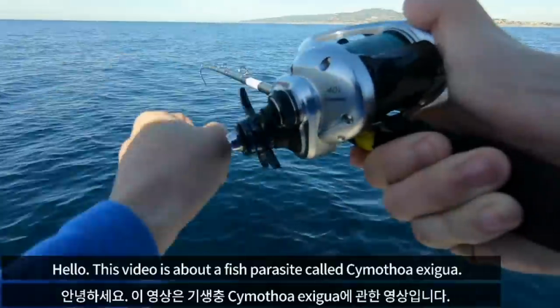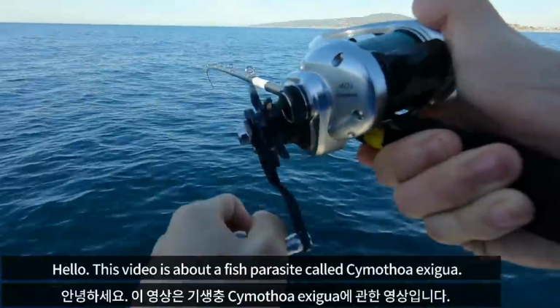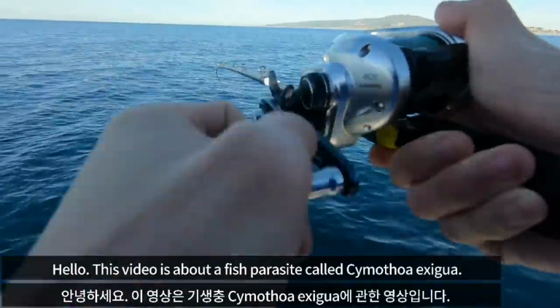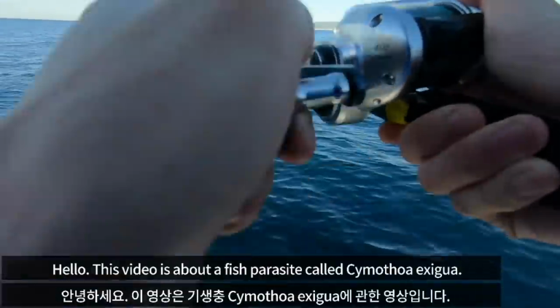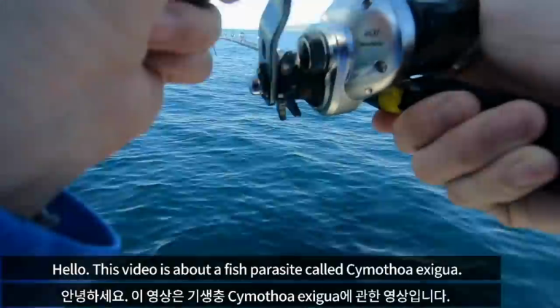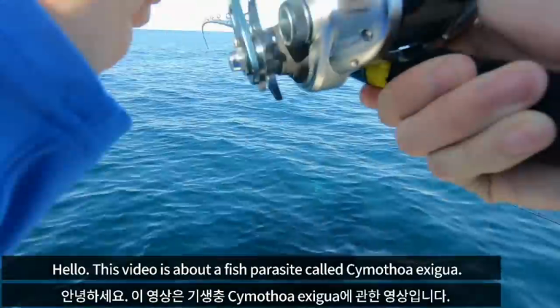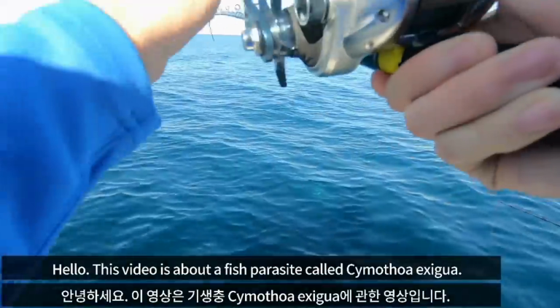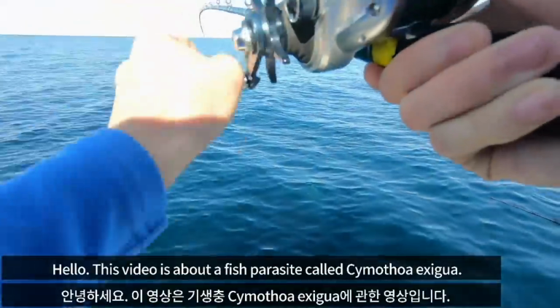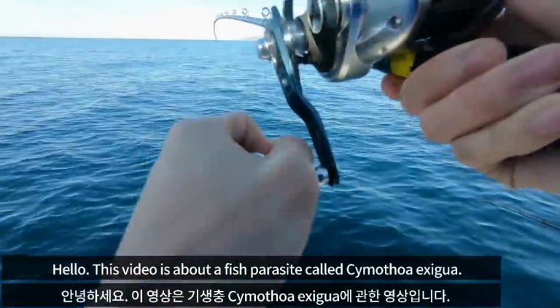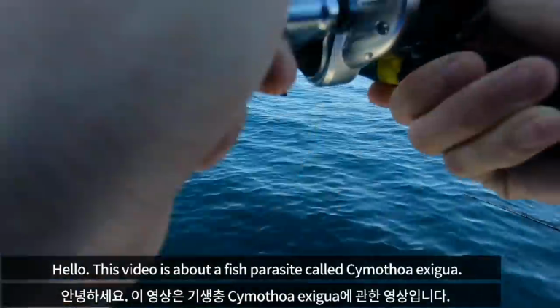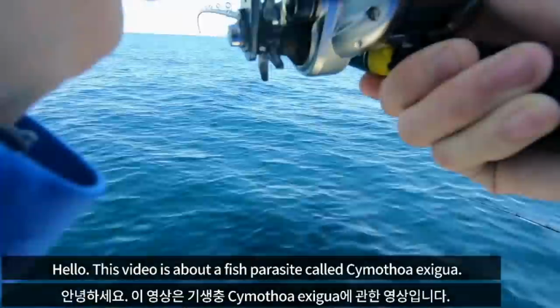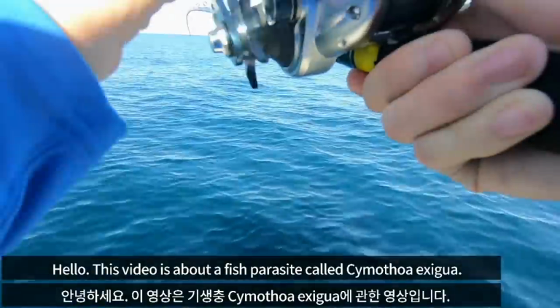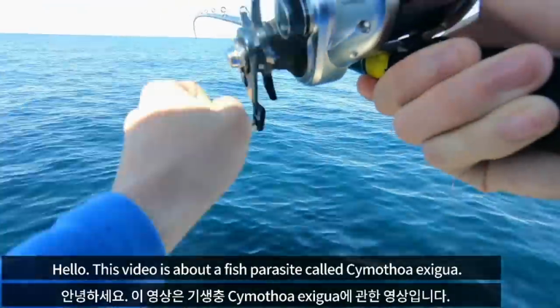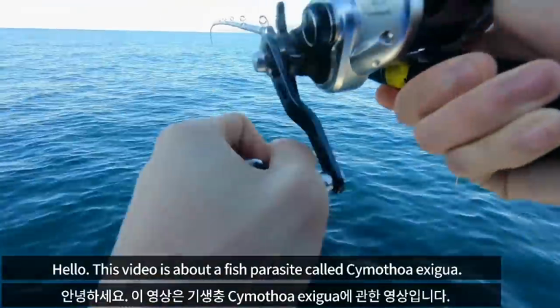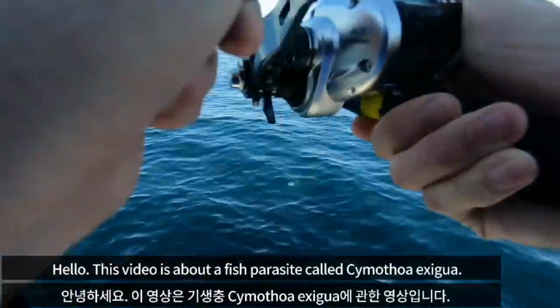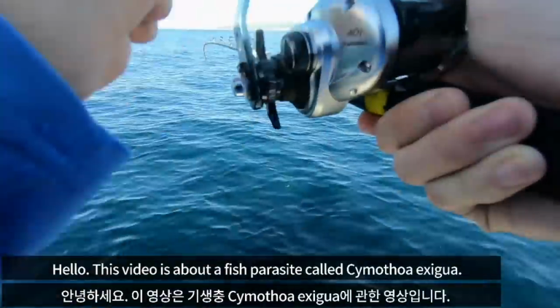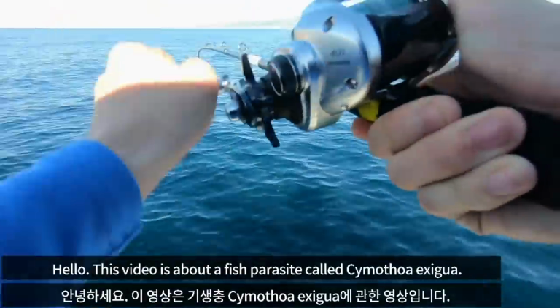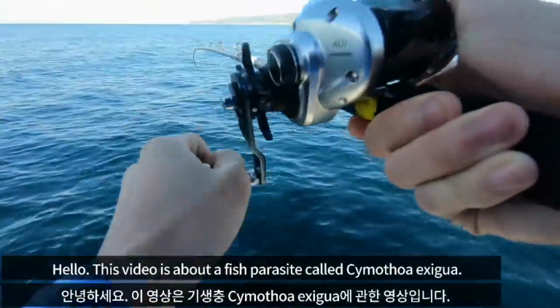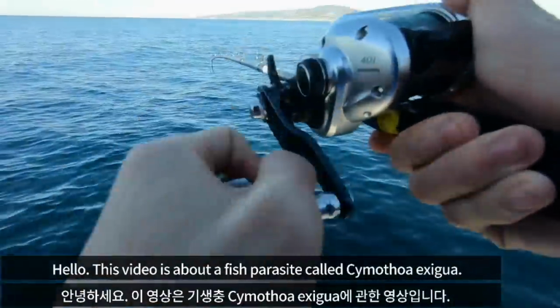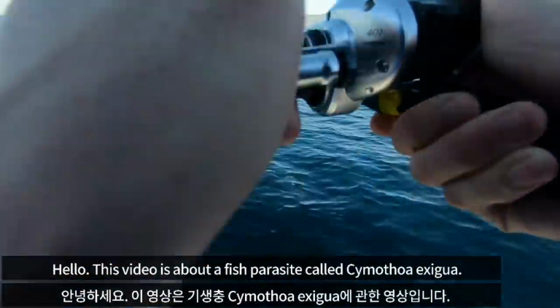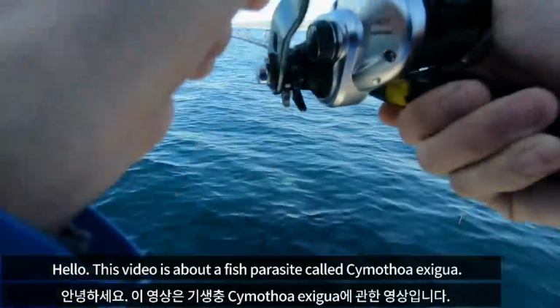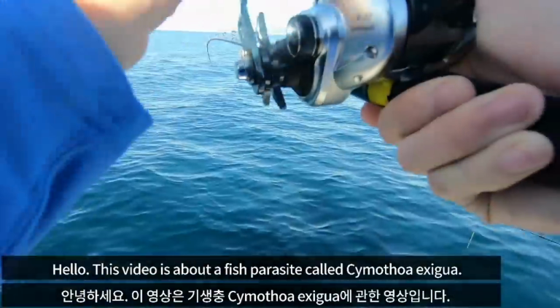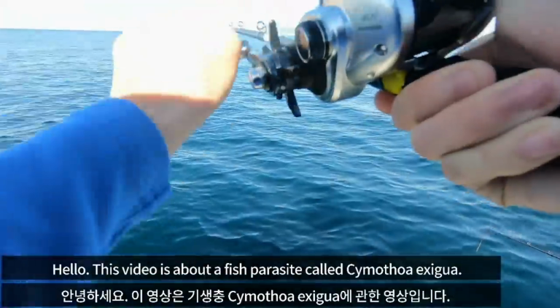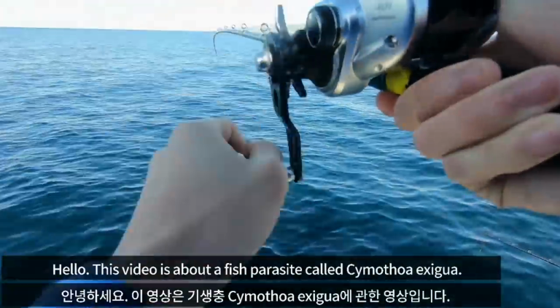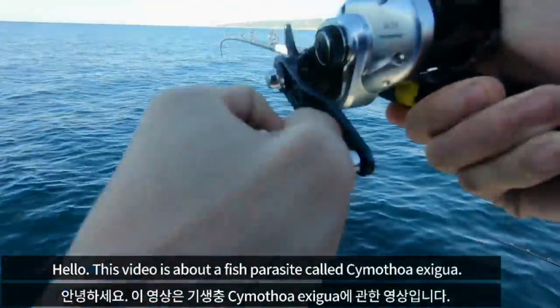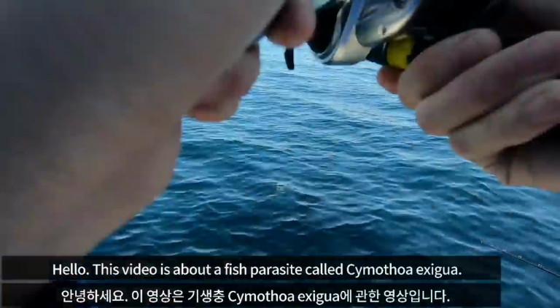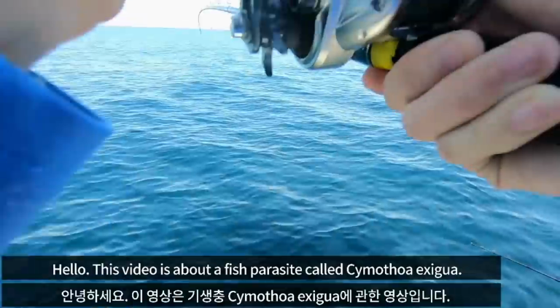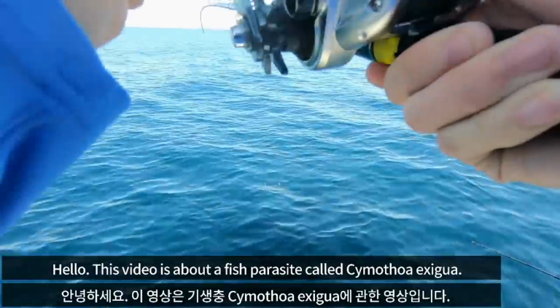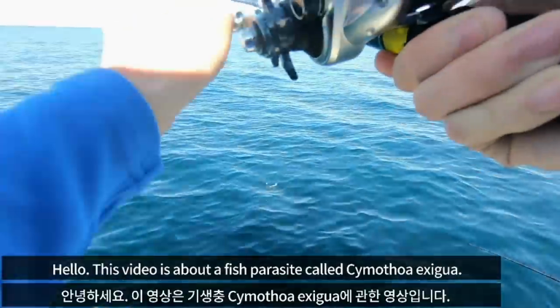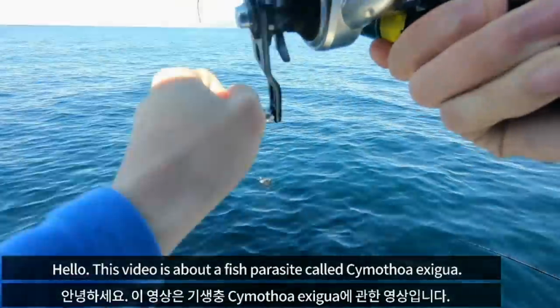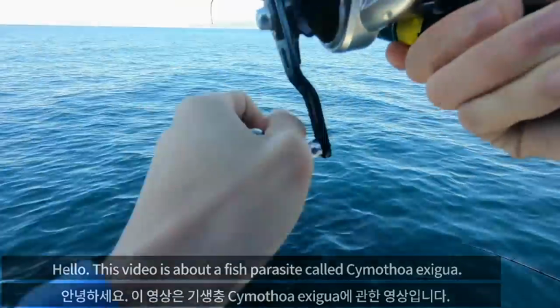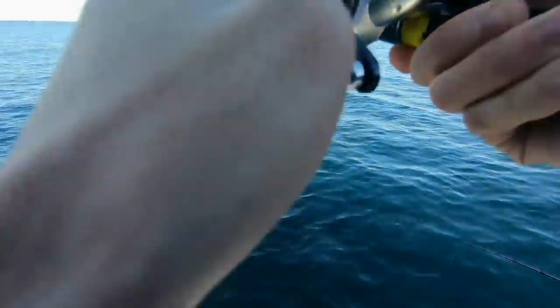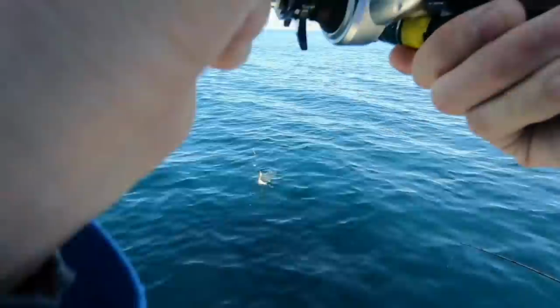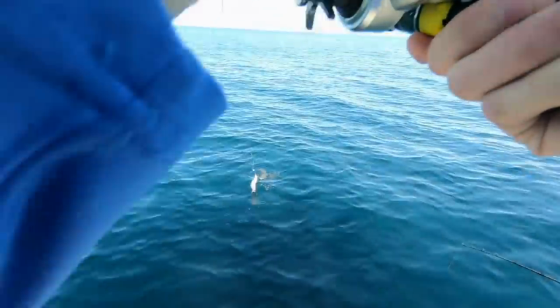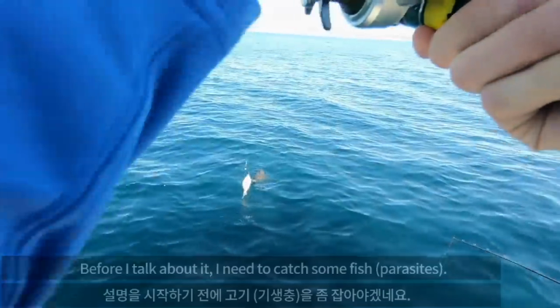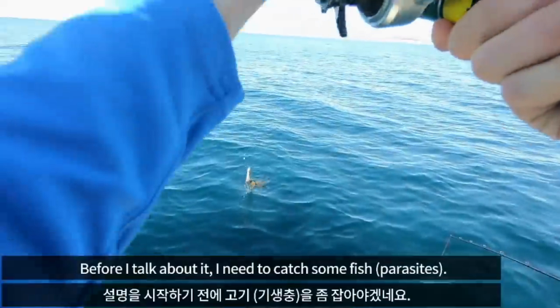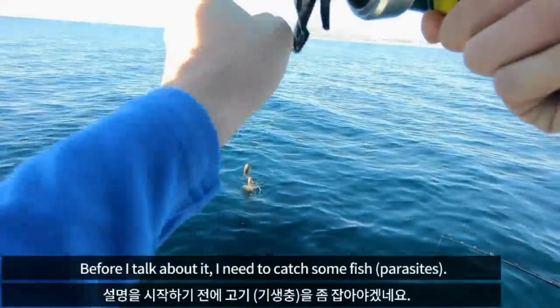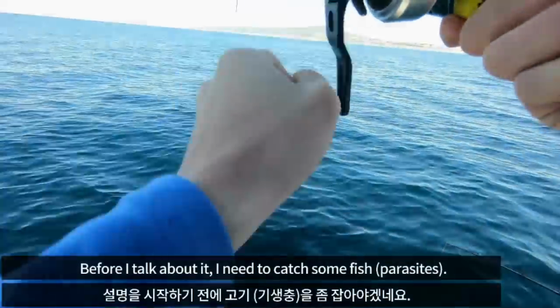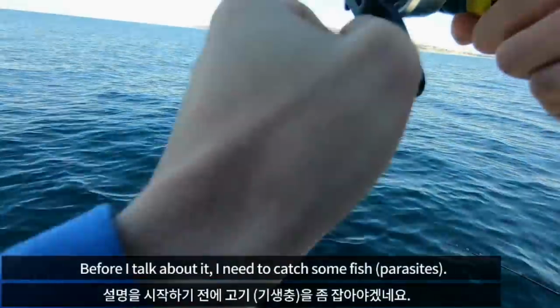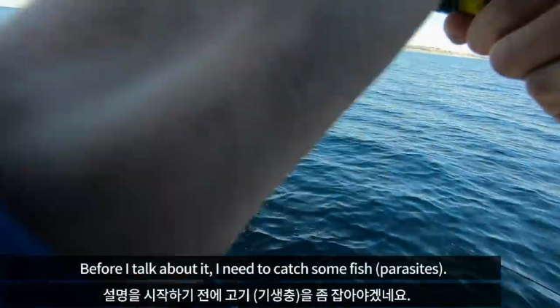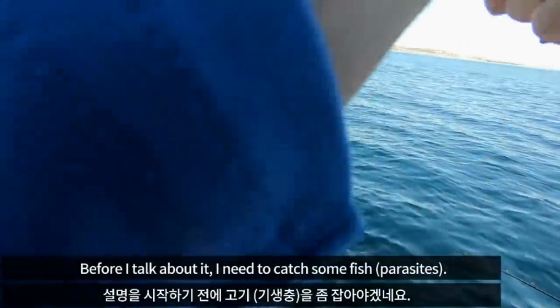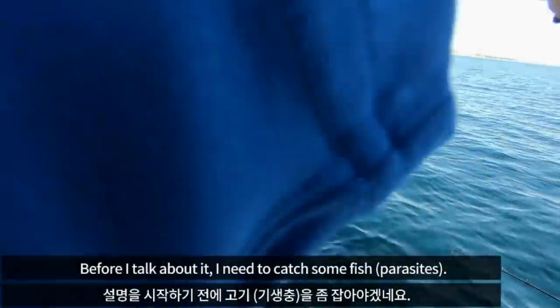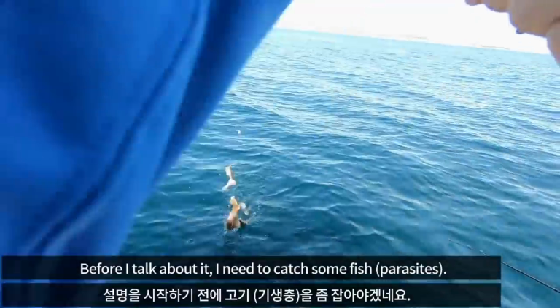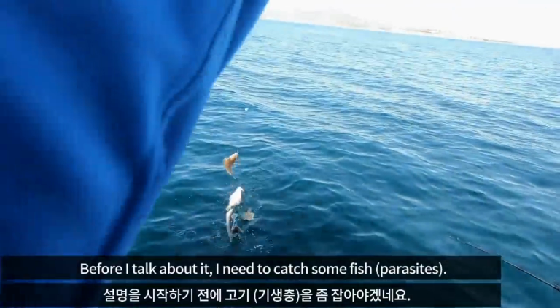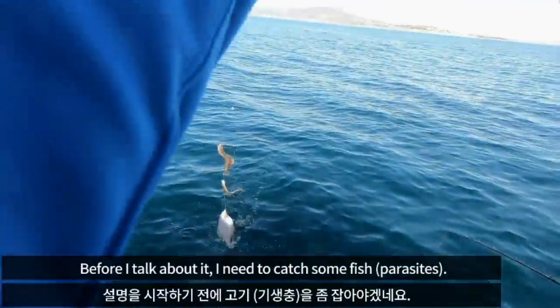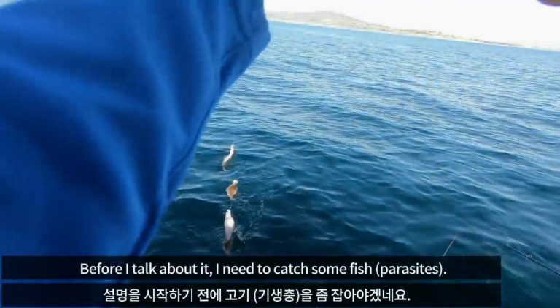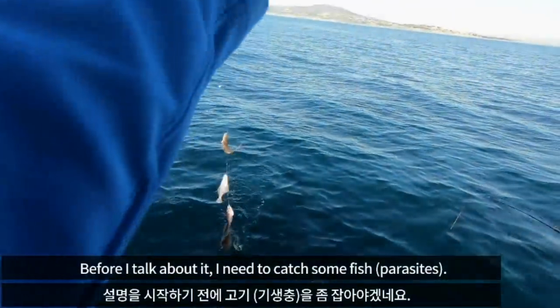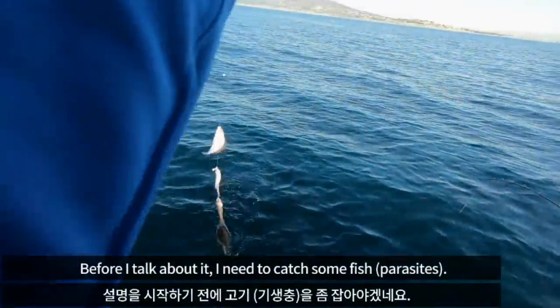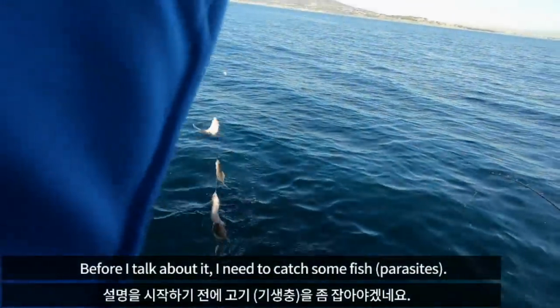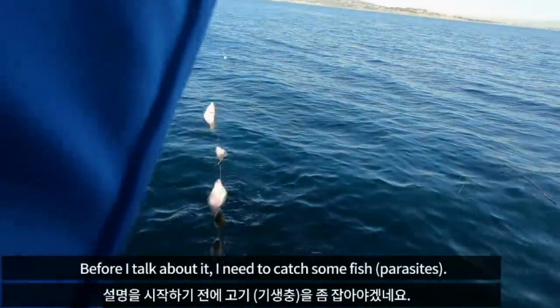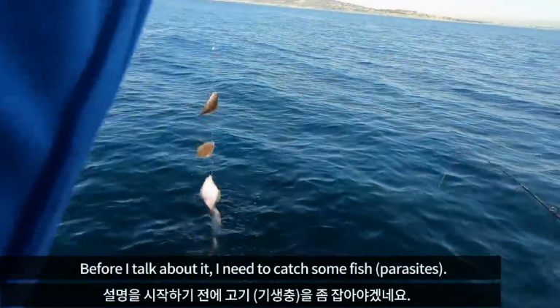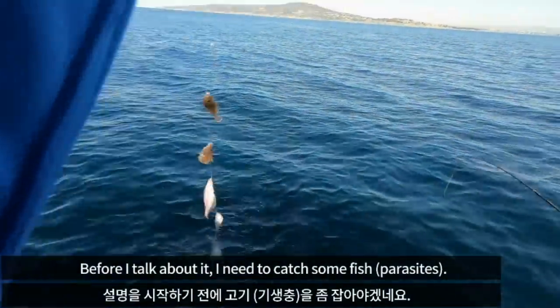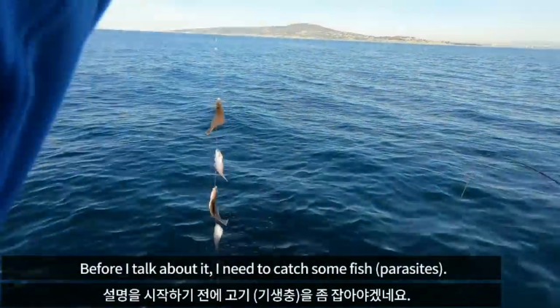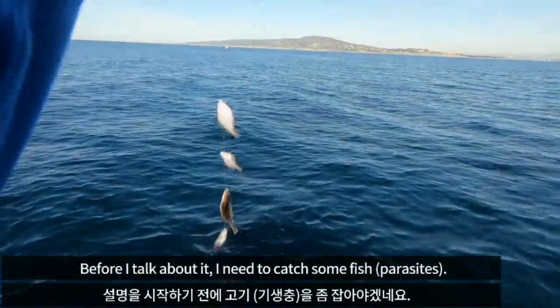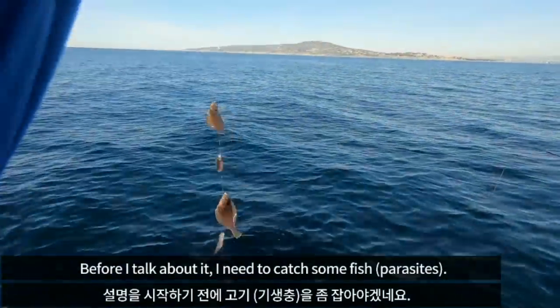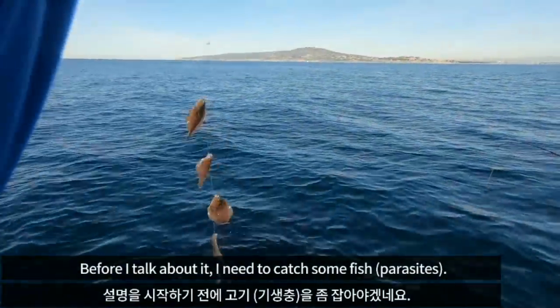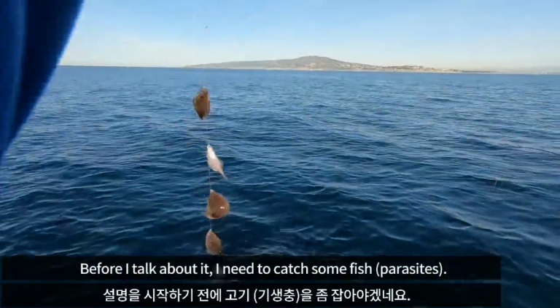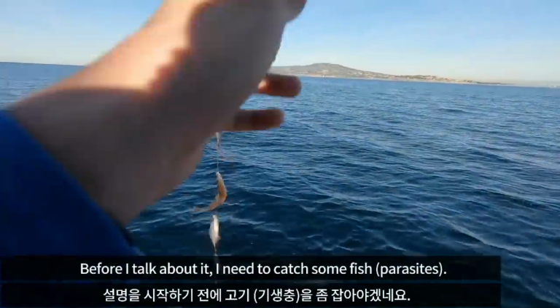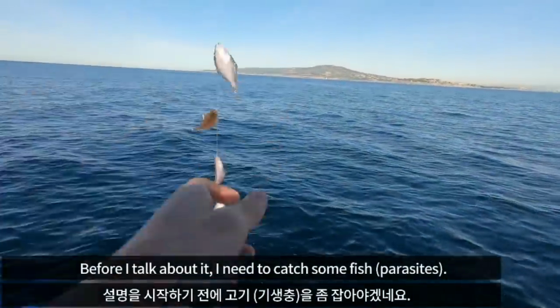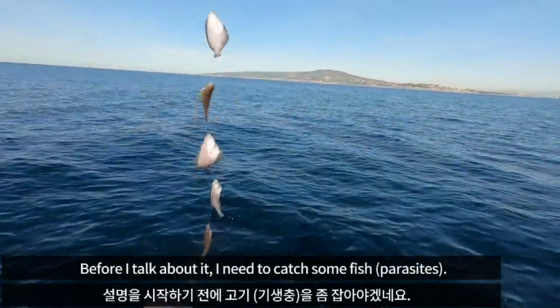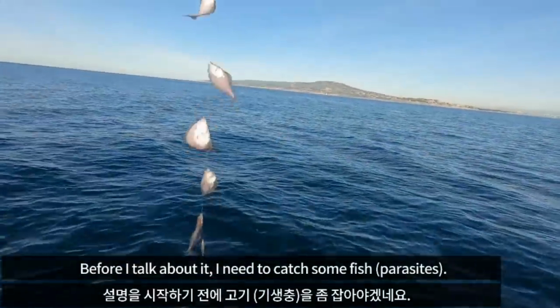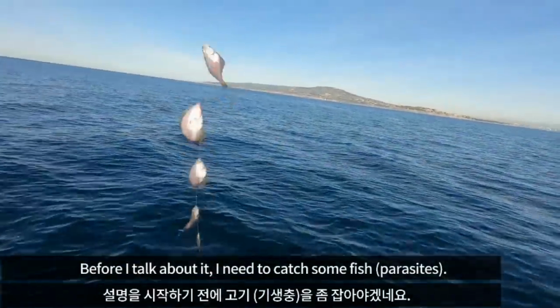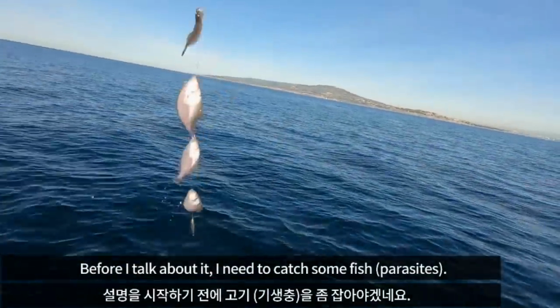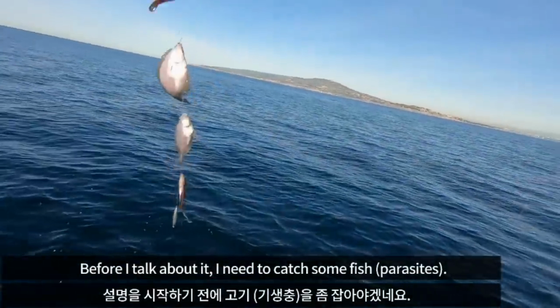Hello, this video is going to be about a fish parasite. Before I talk about it, I need to catch some fish.